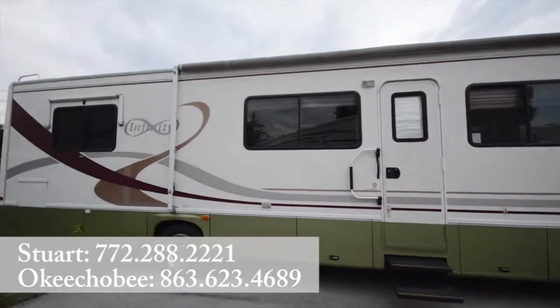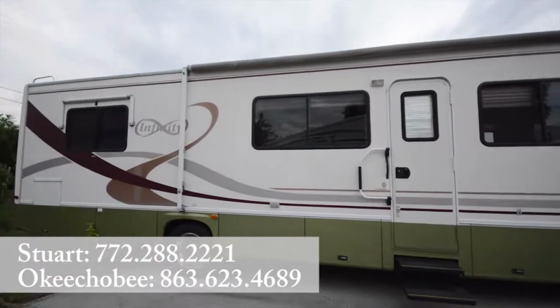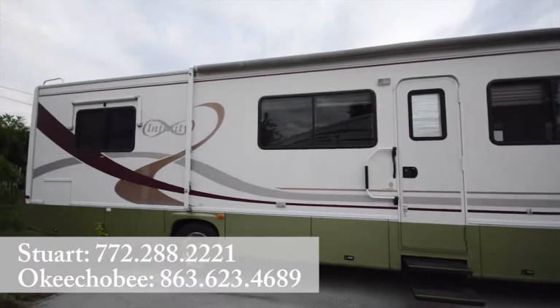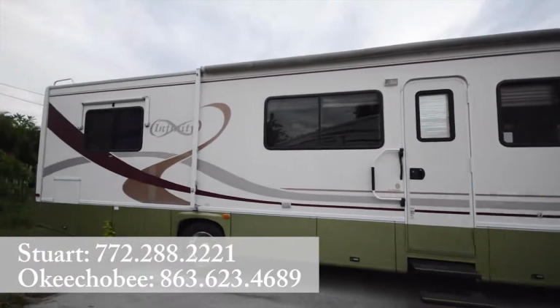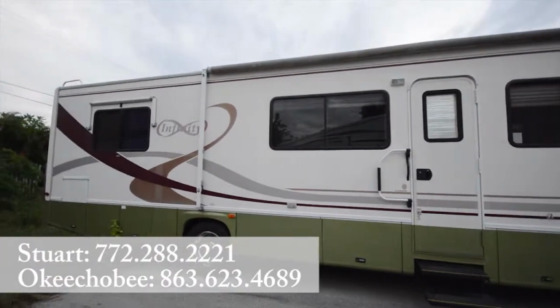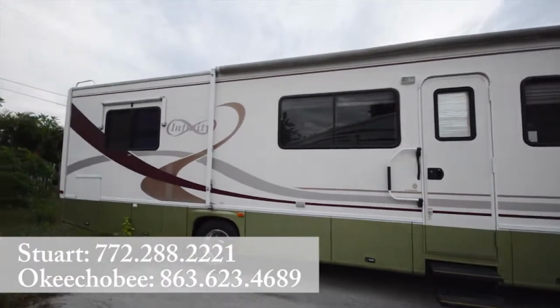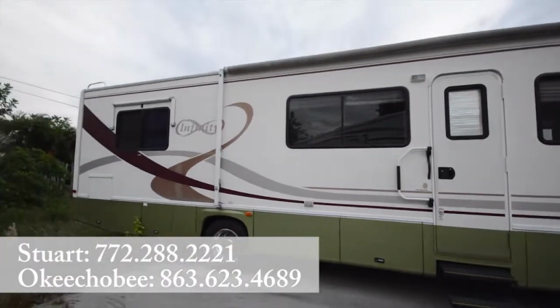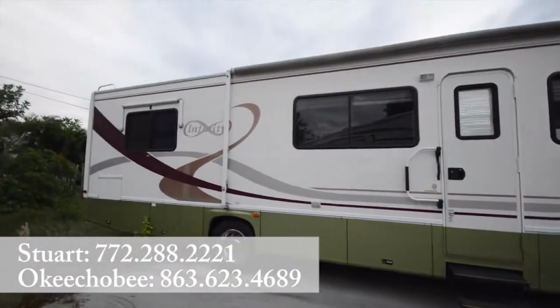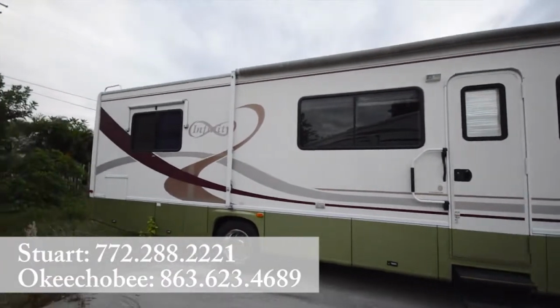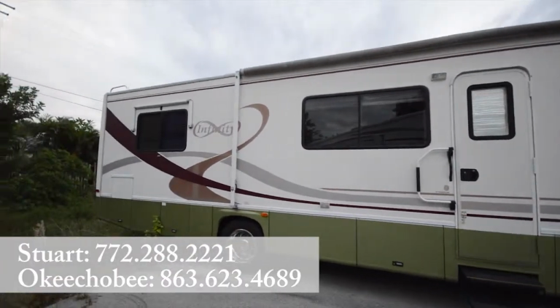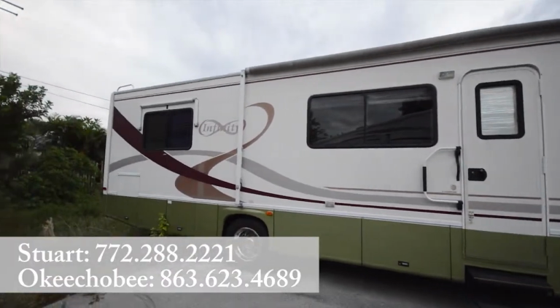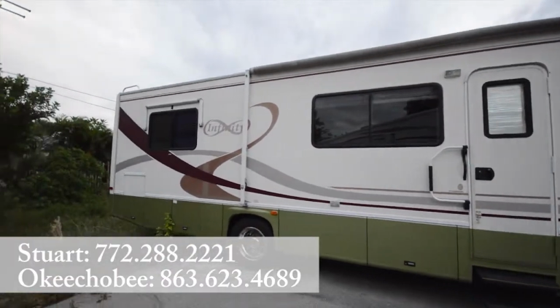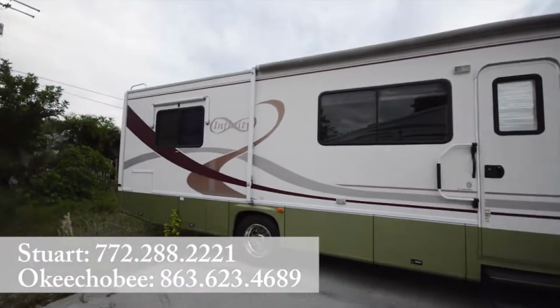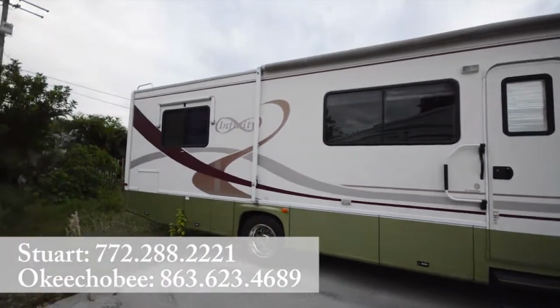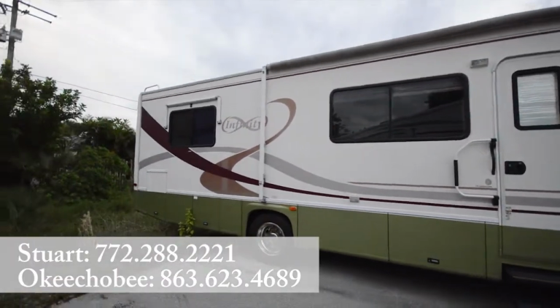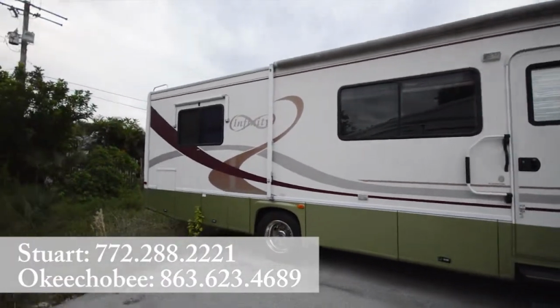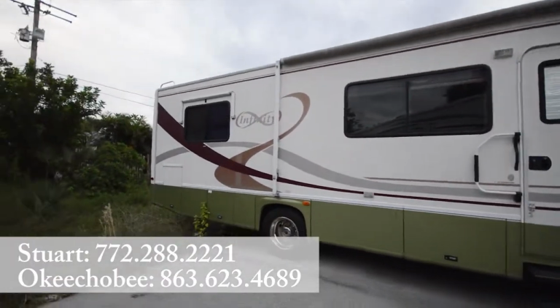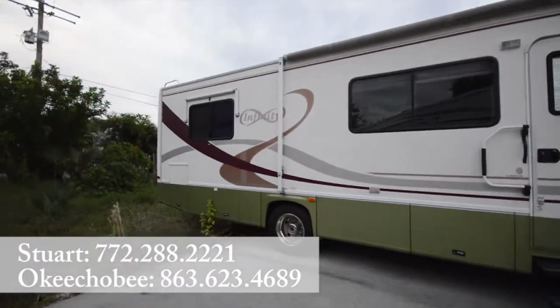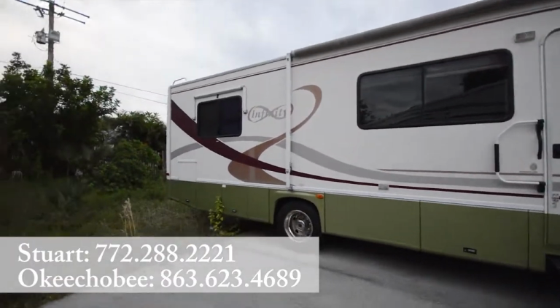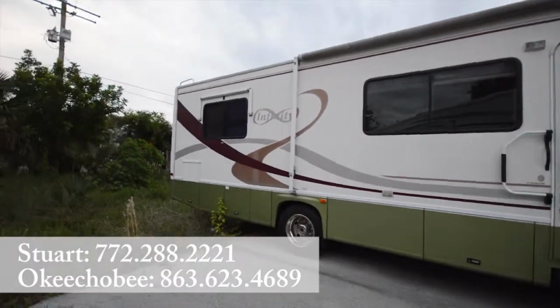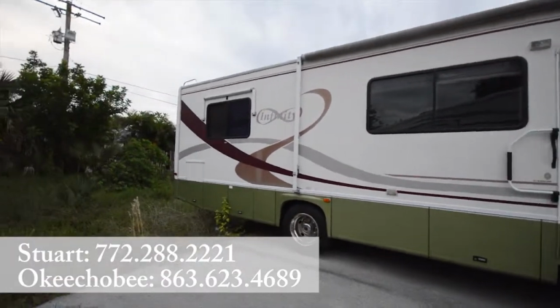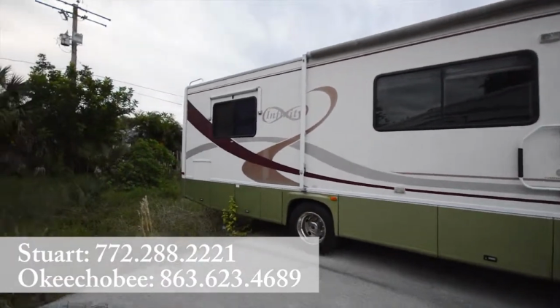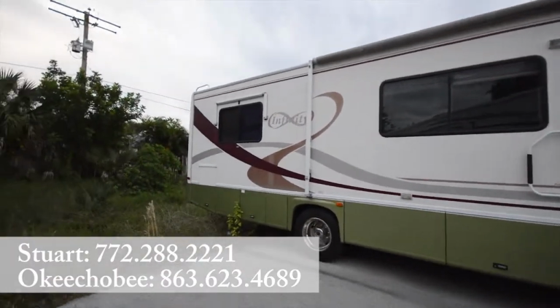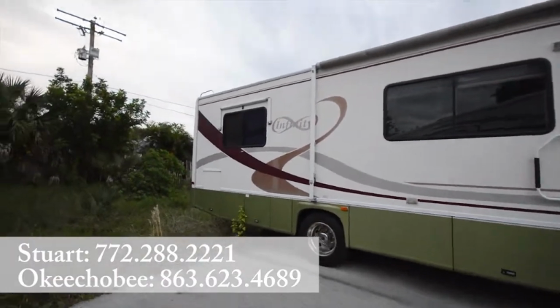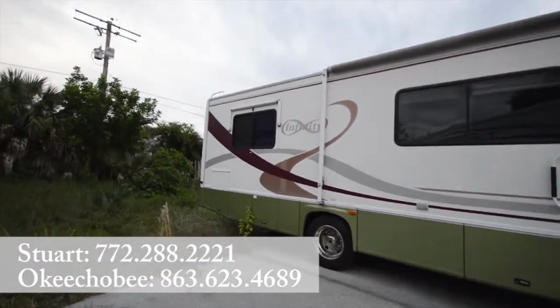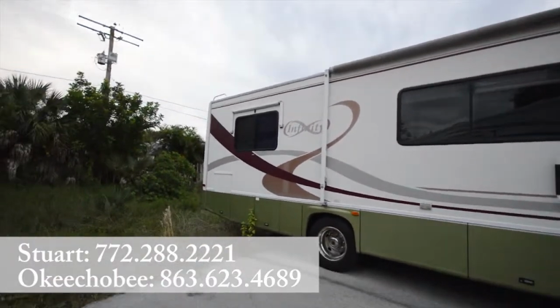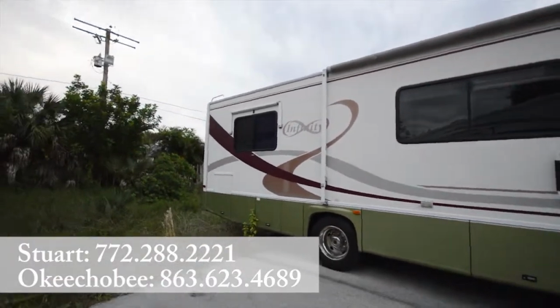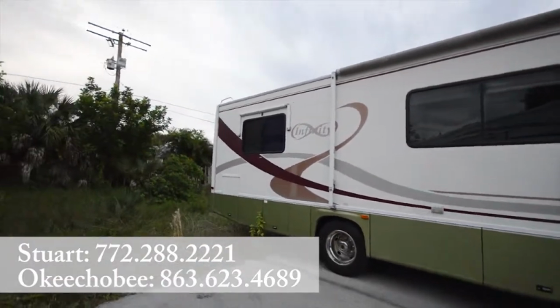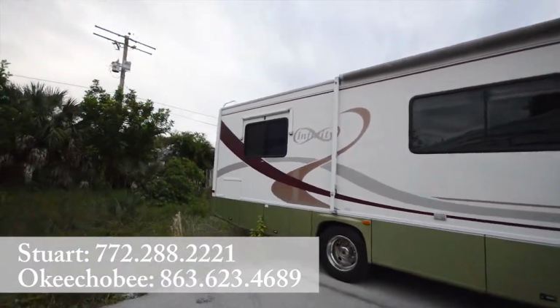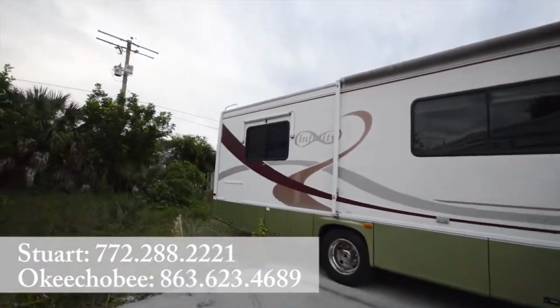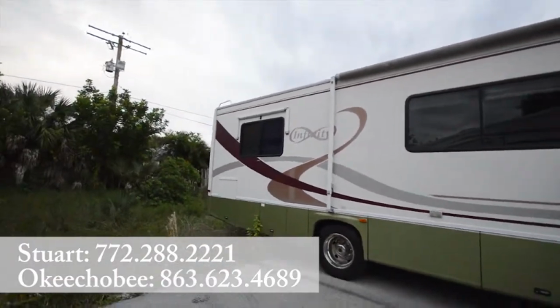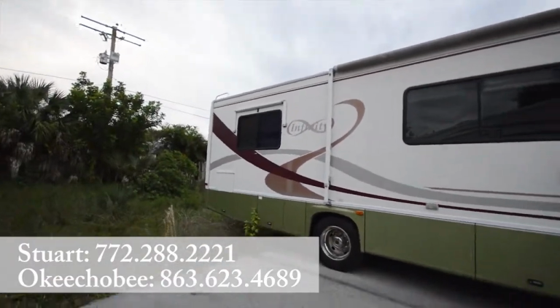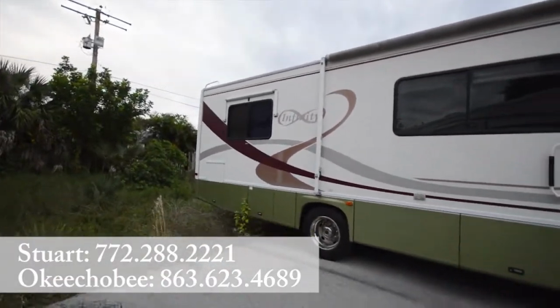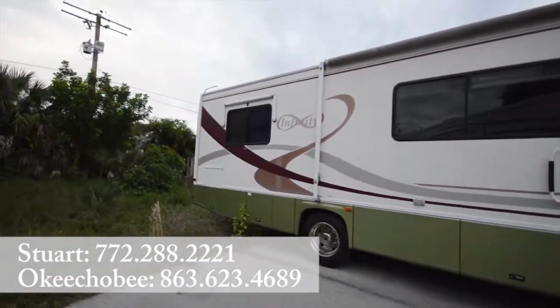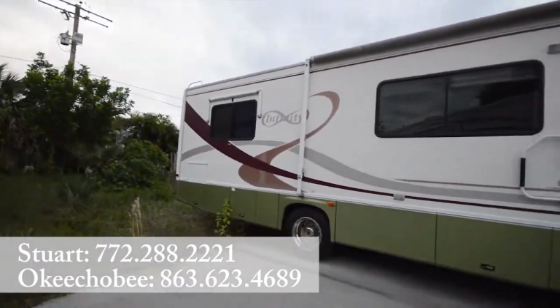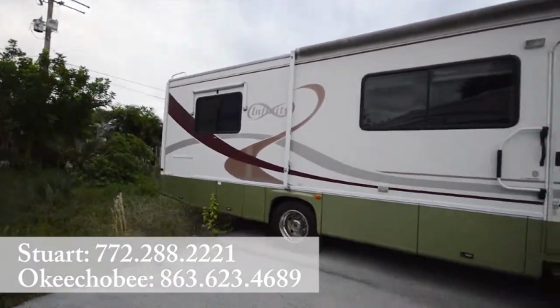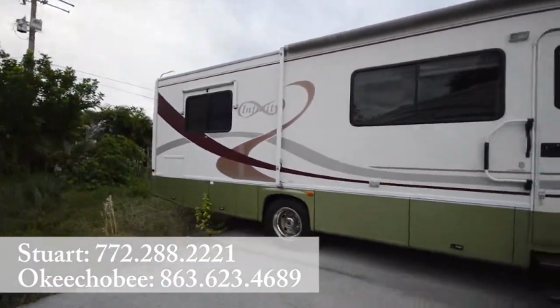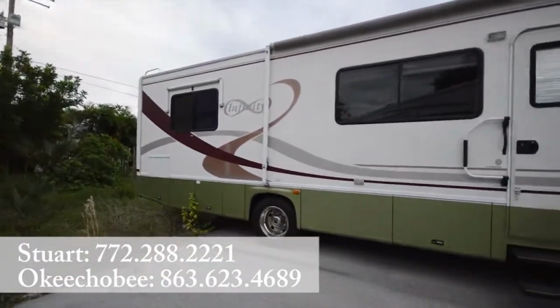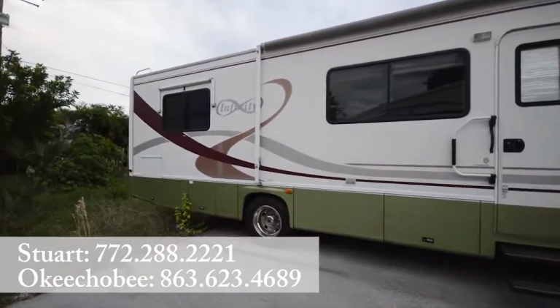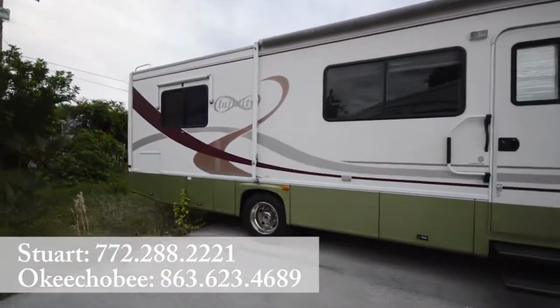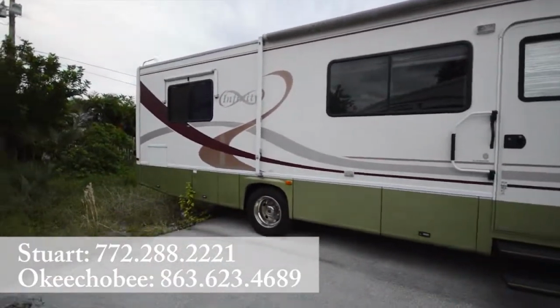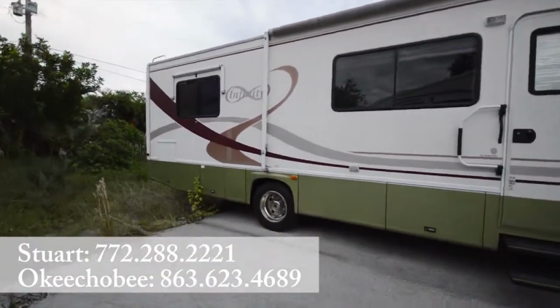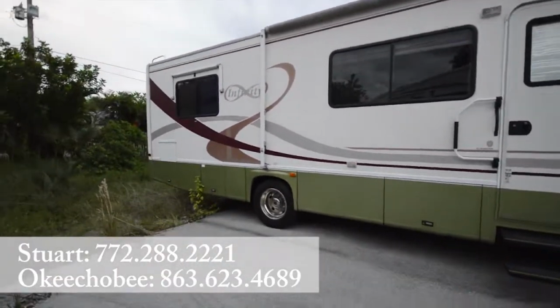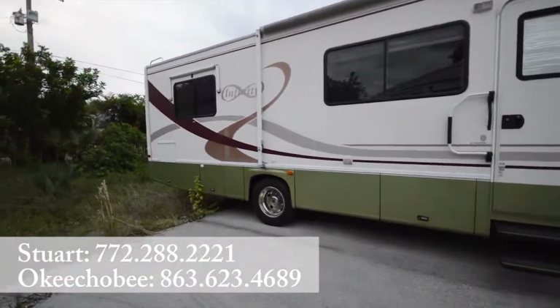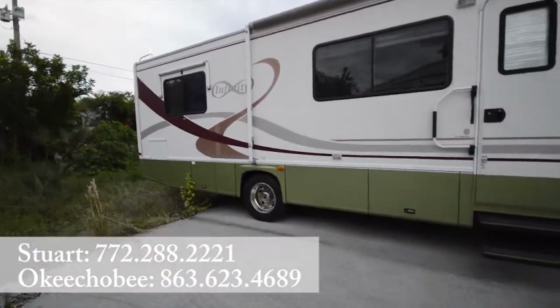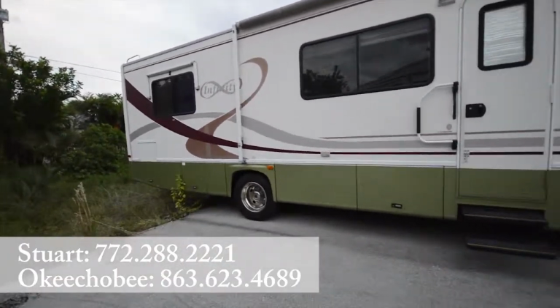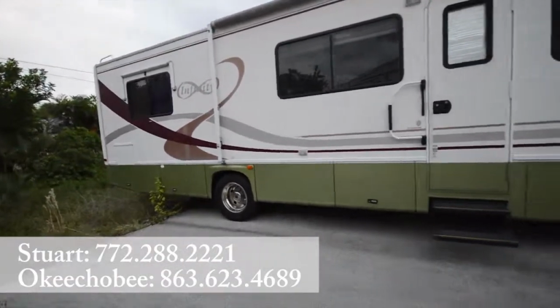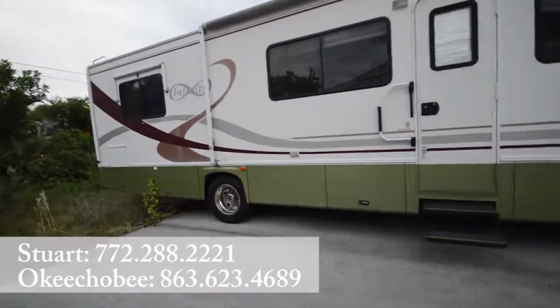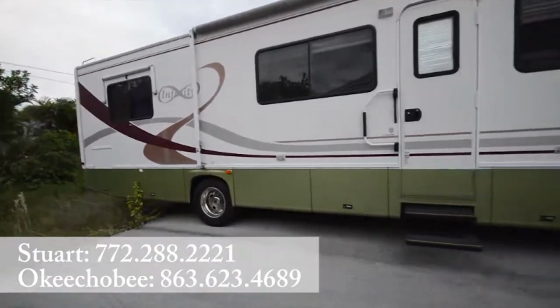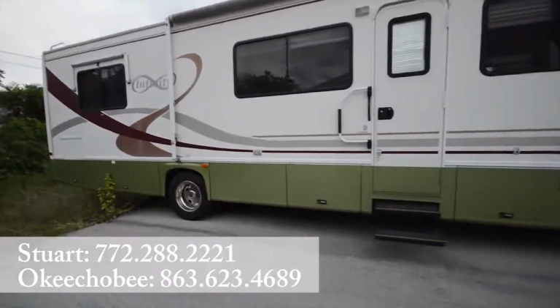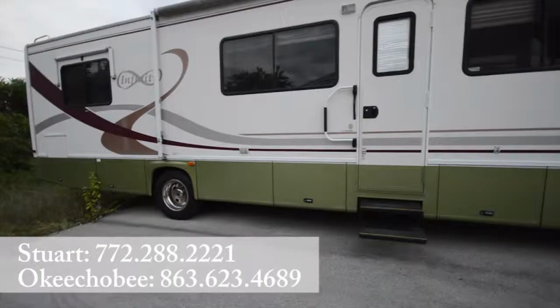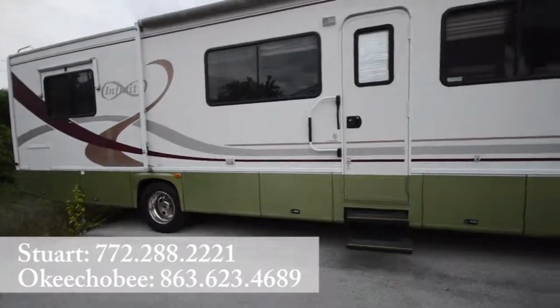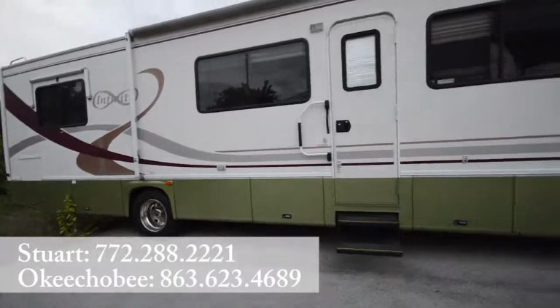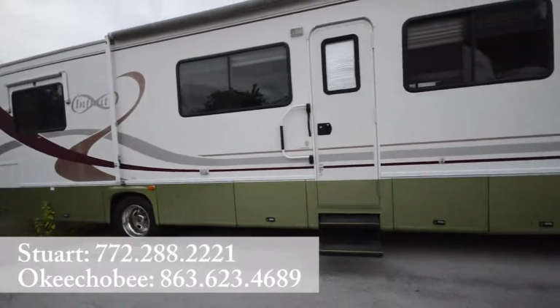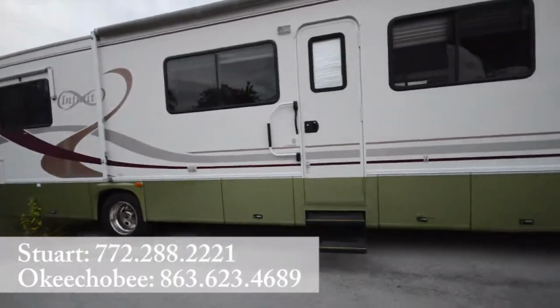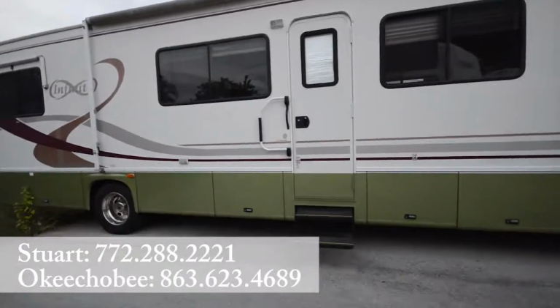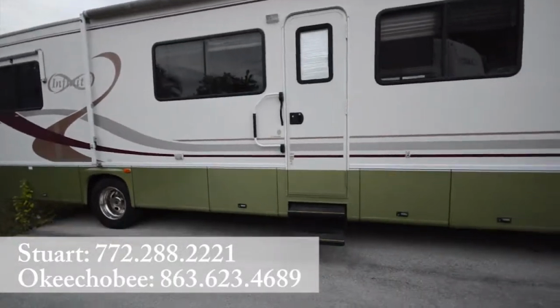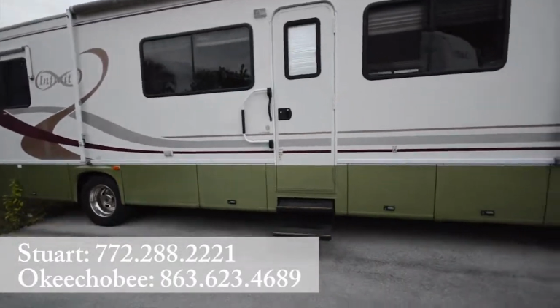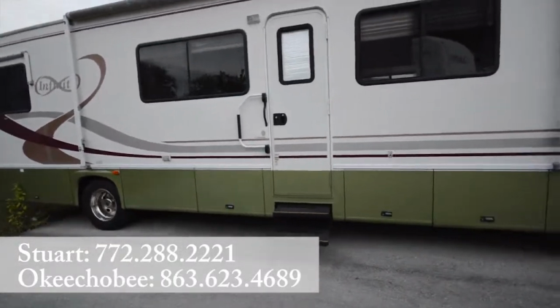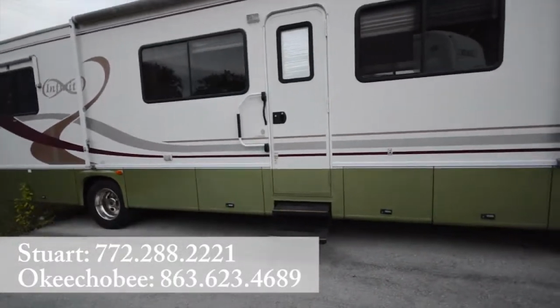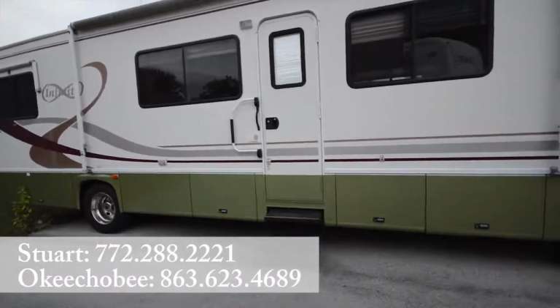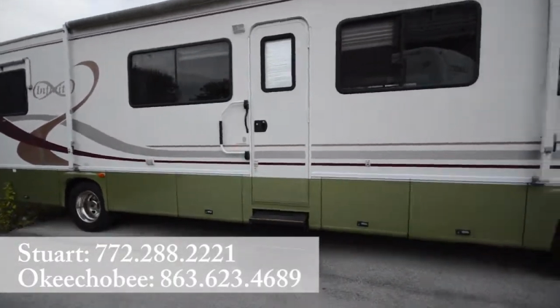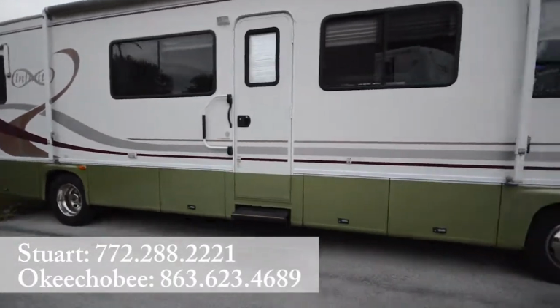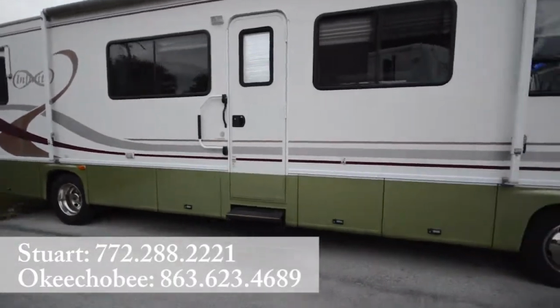On the outside here we have the awning and storage underneath of course.